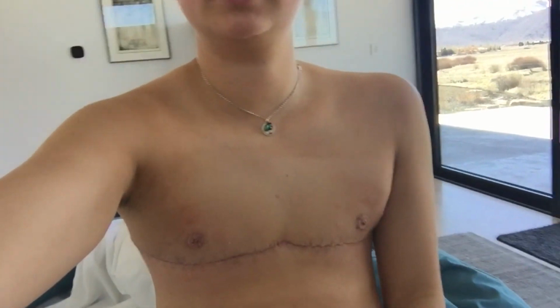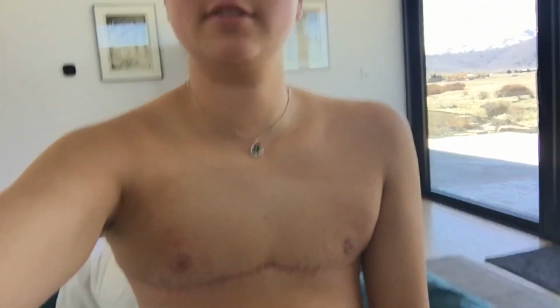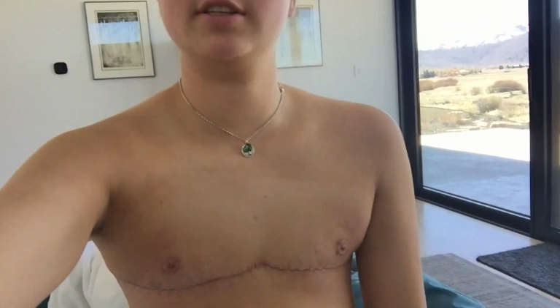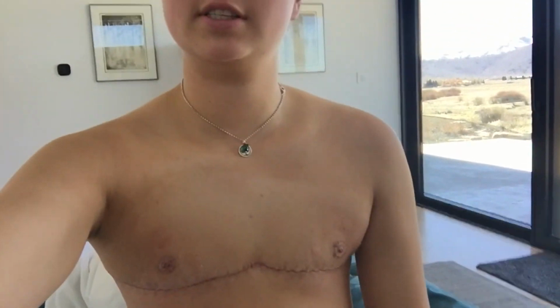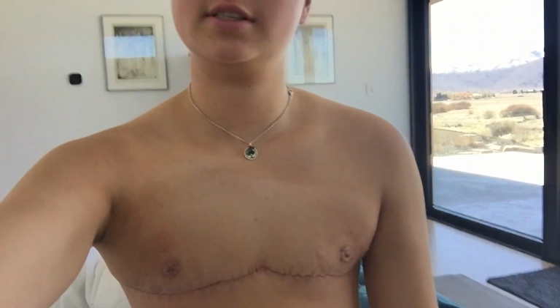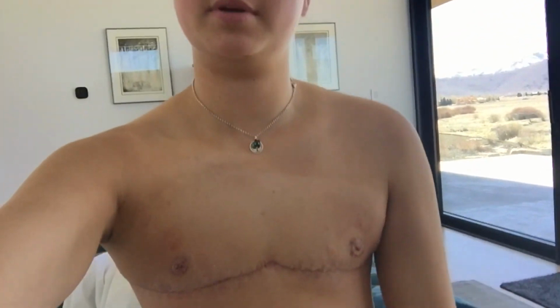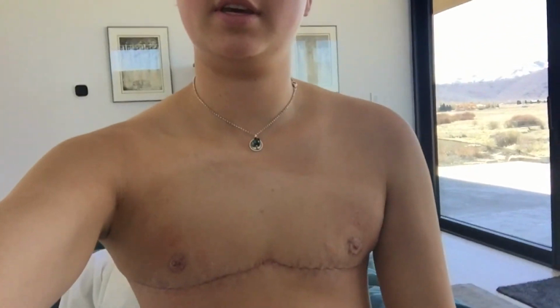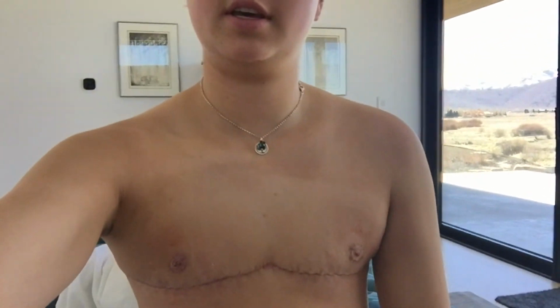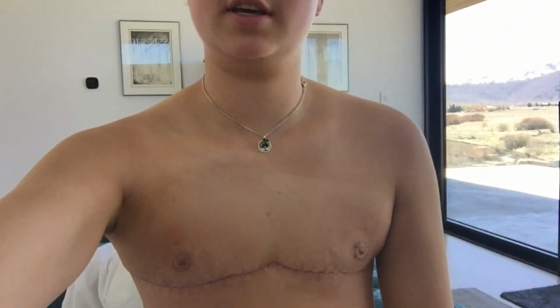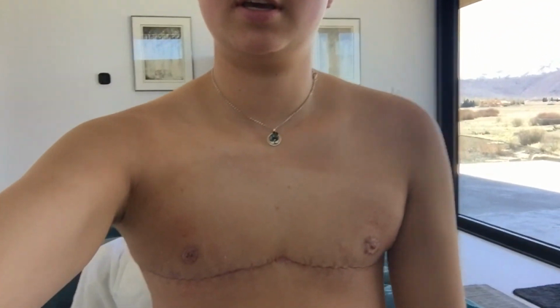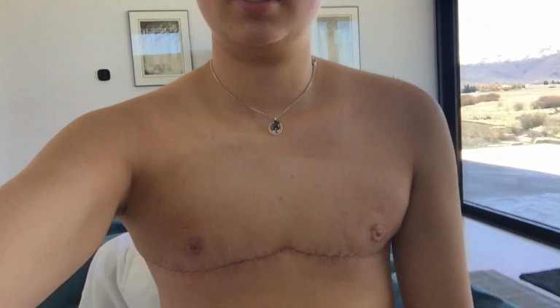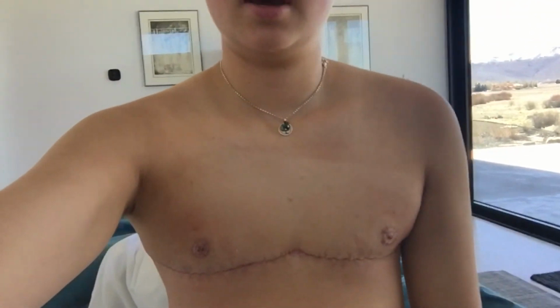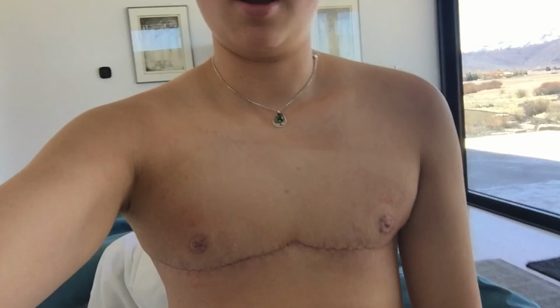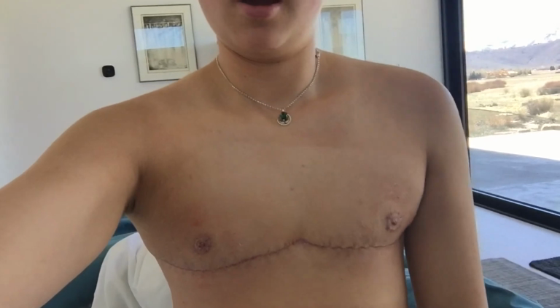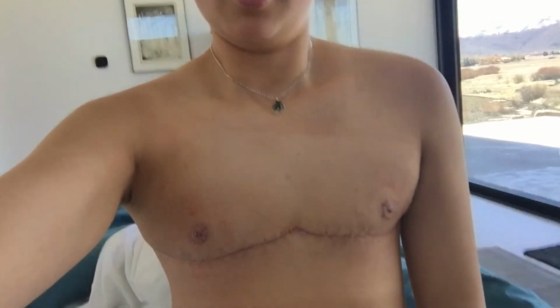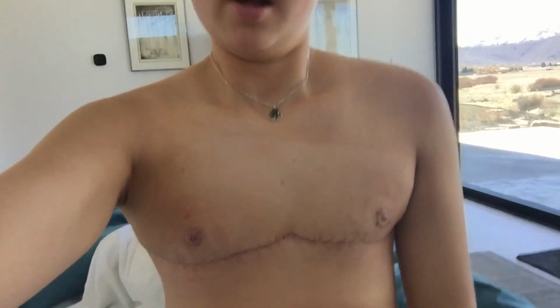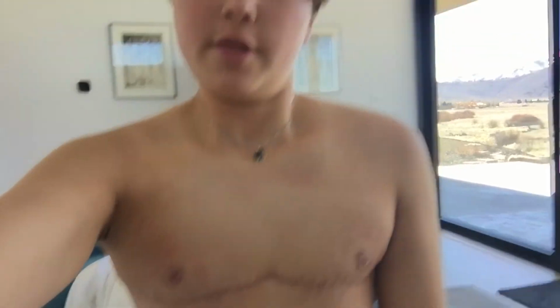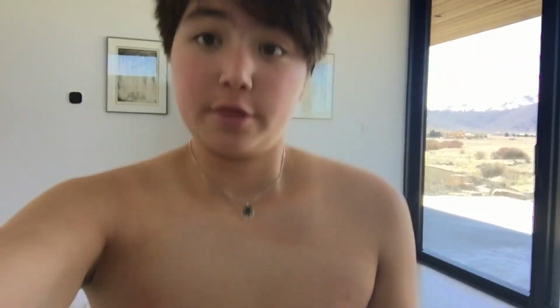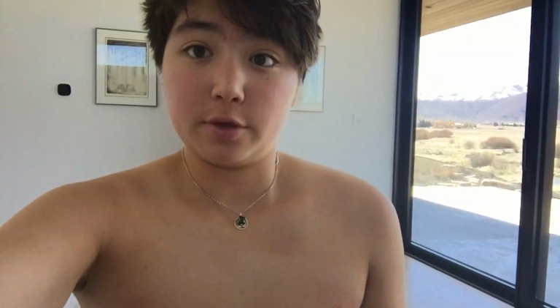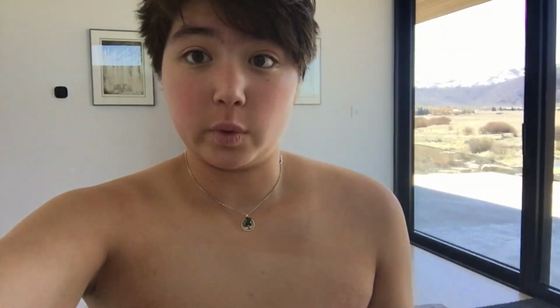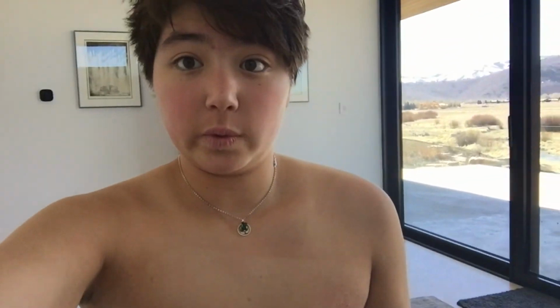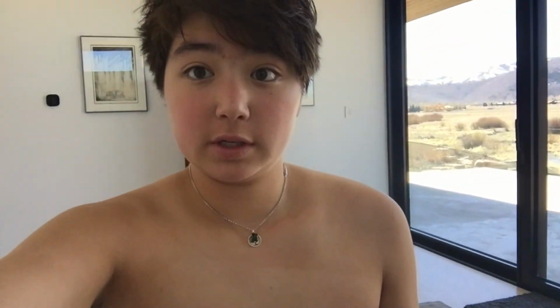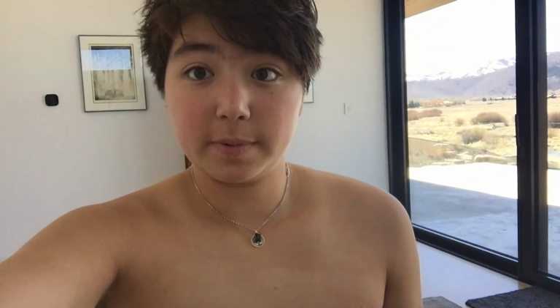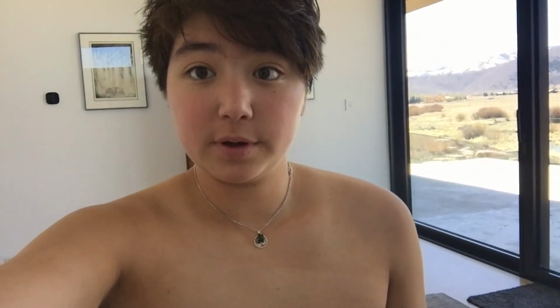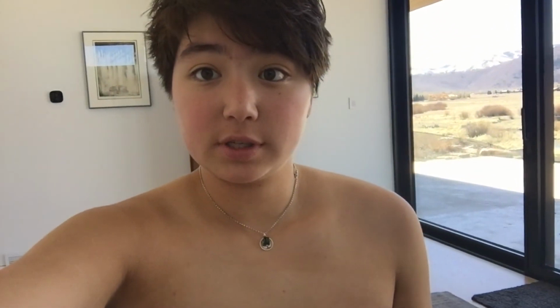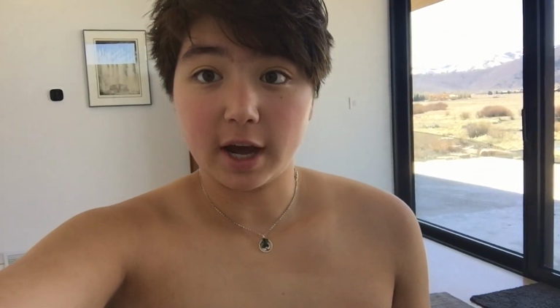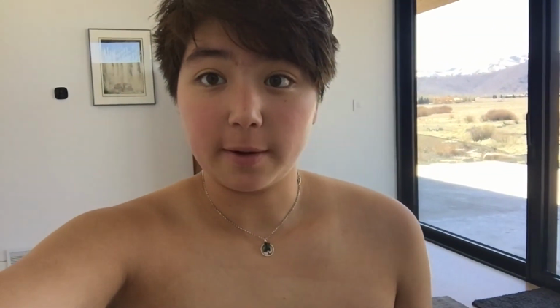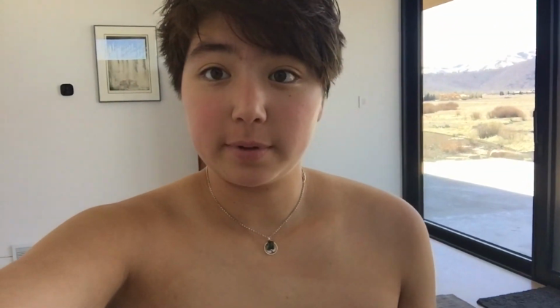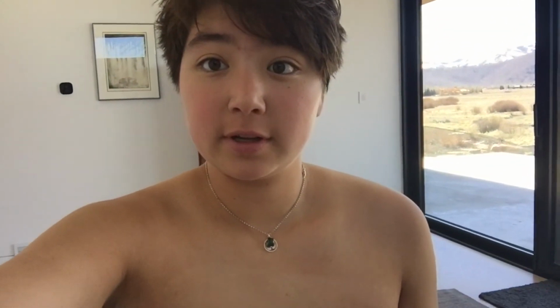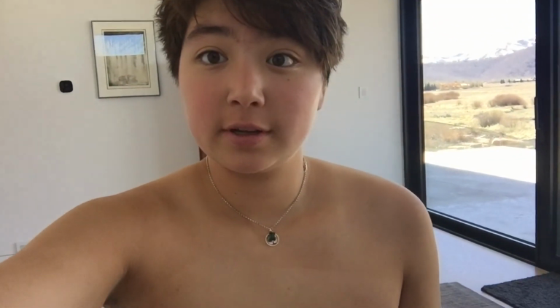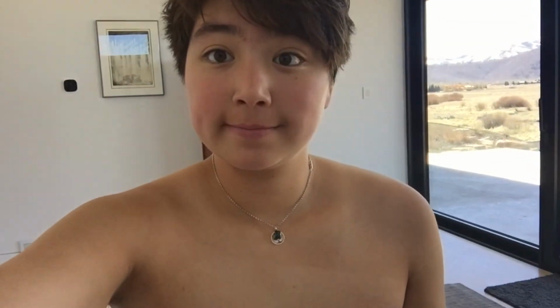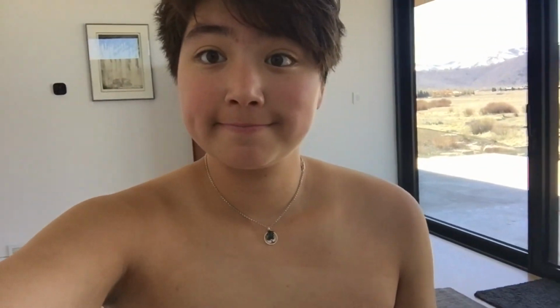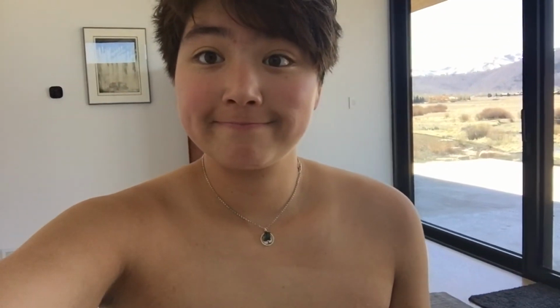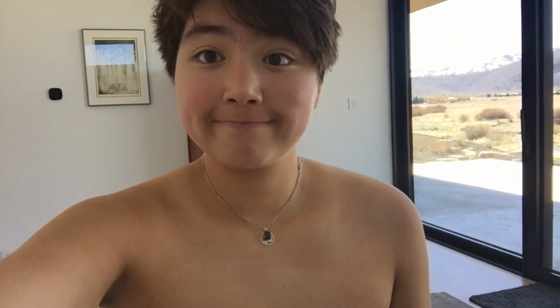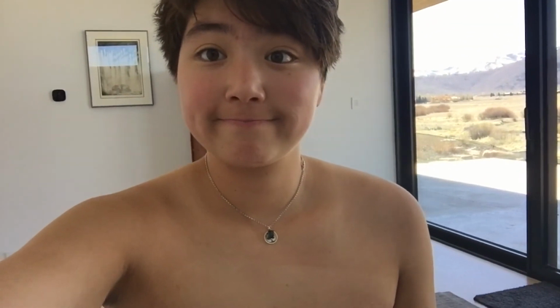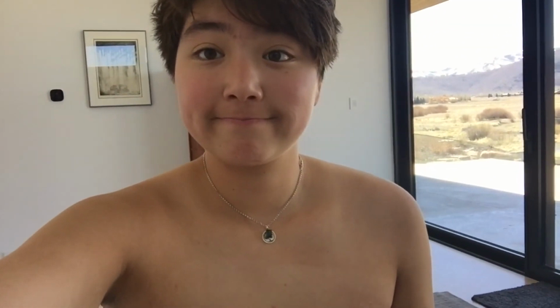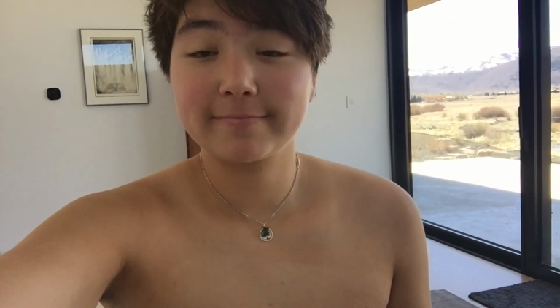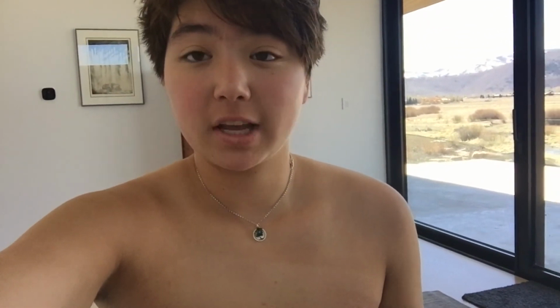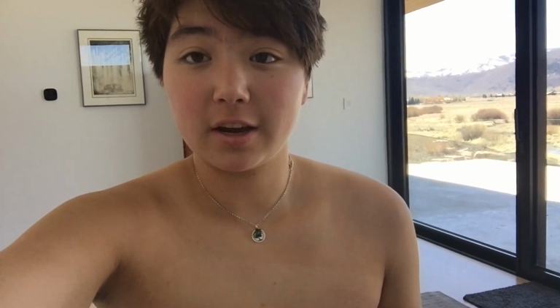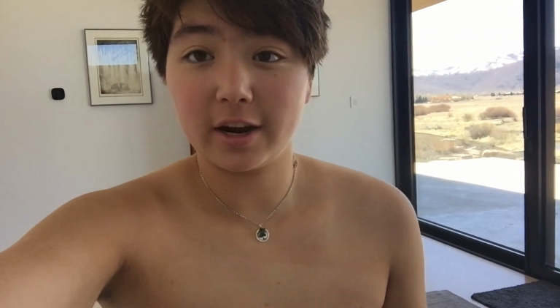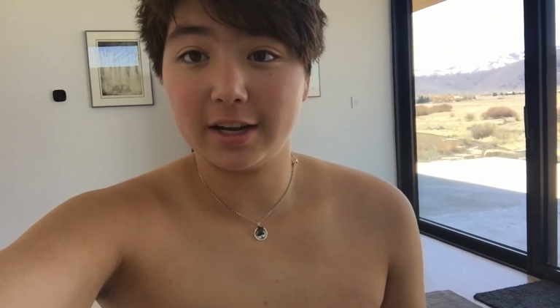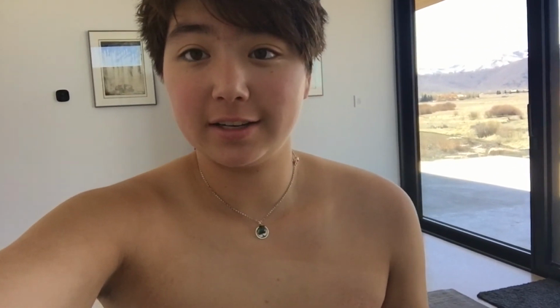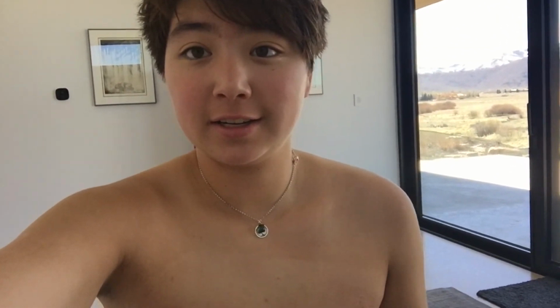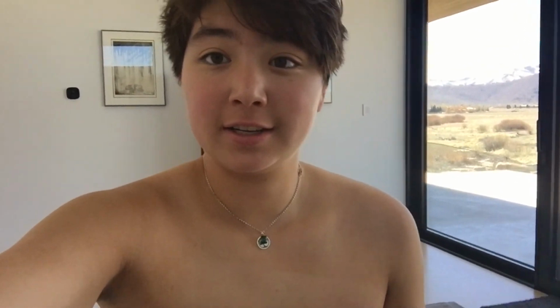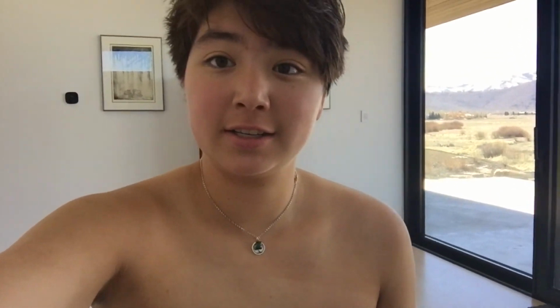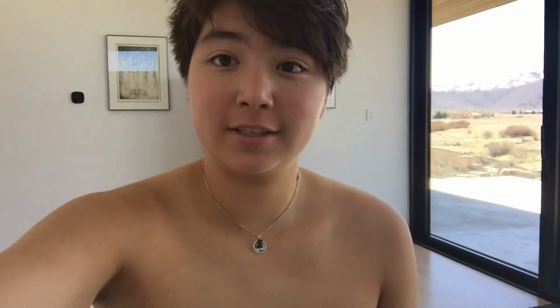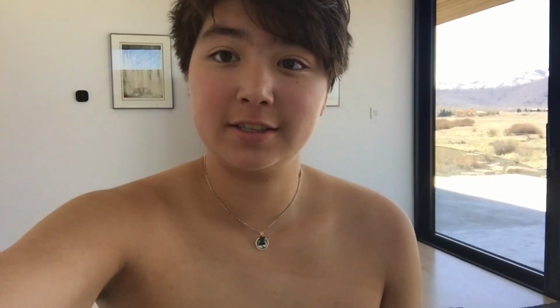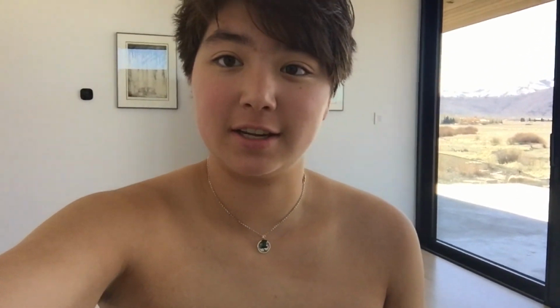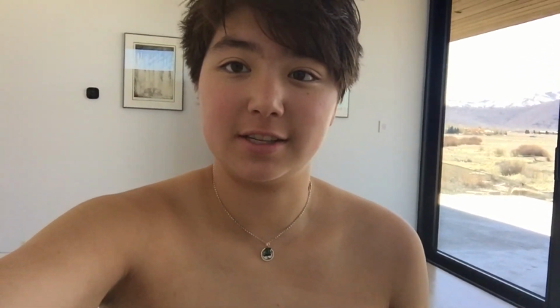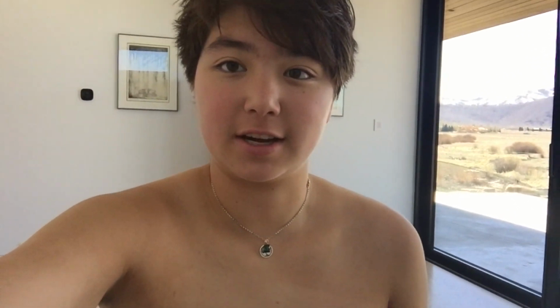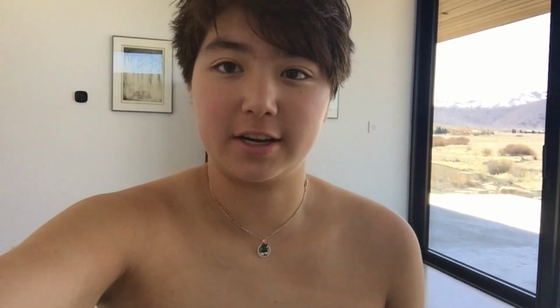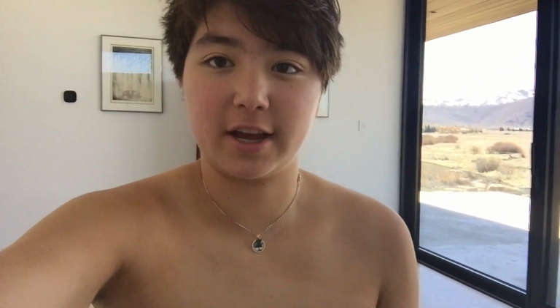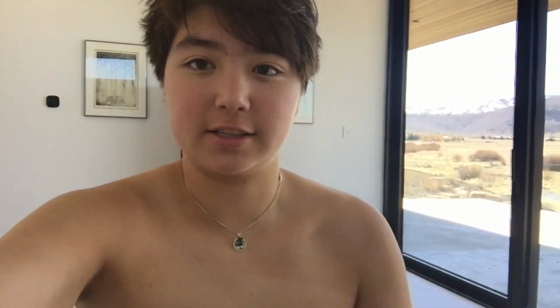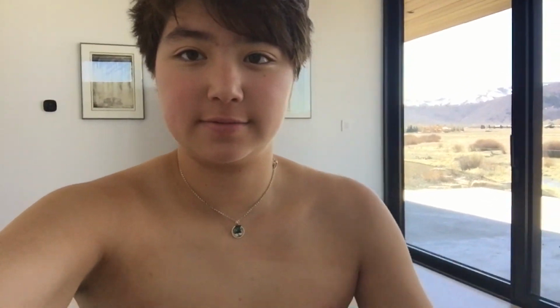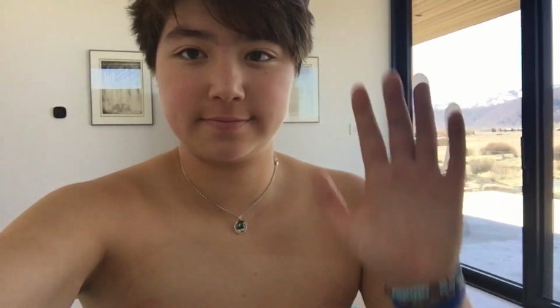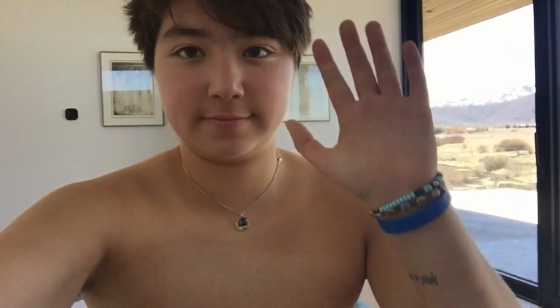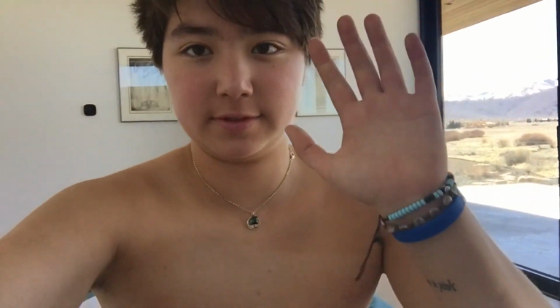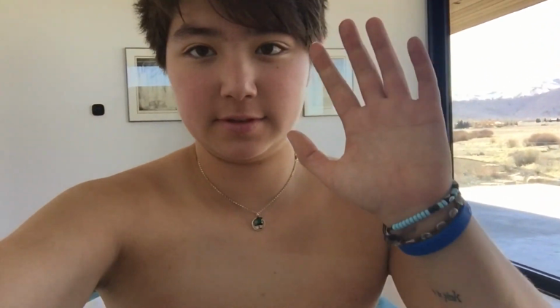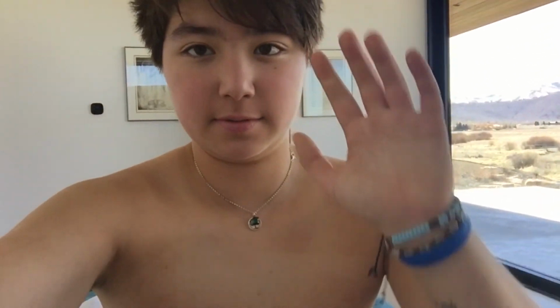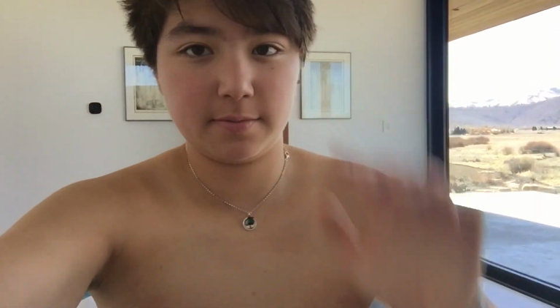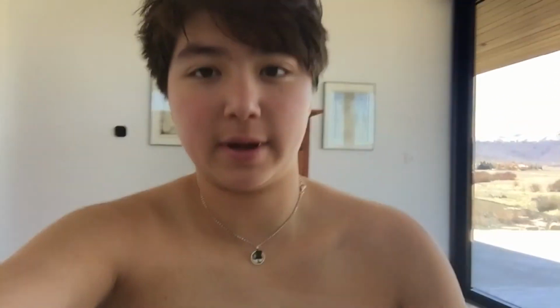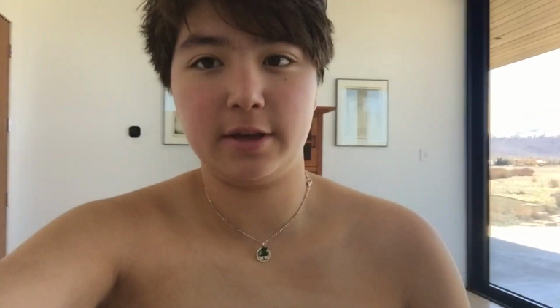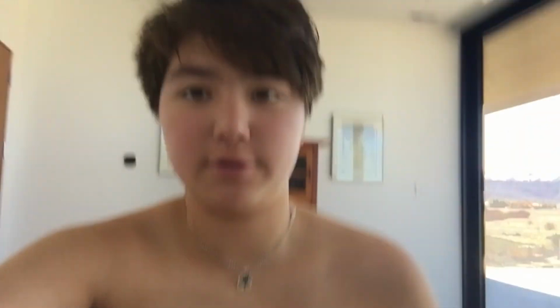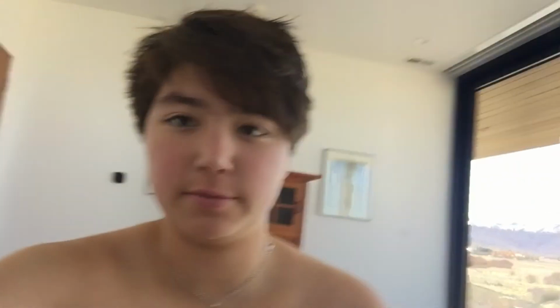So this is me, three weeks post-op. Nice talking to you guys. Bye, YouTube.